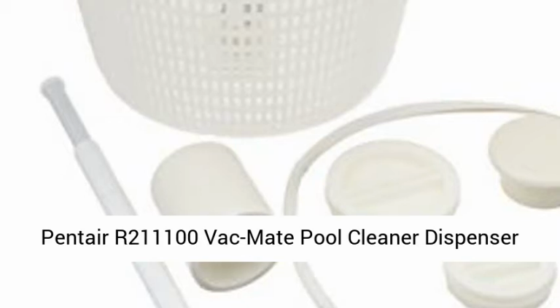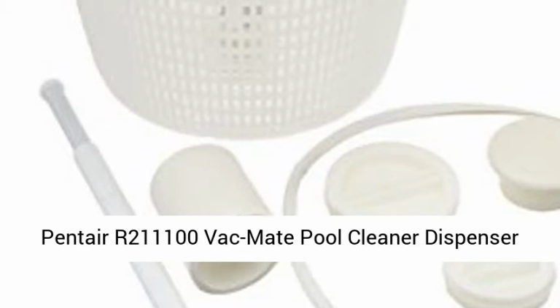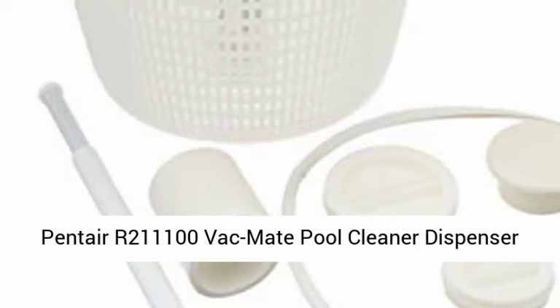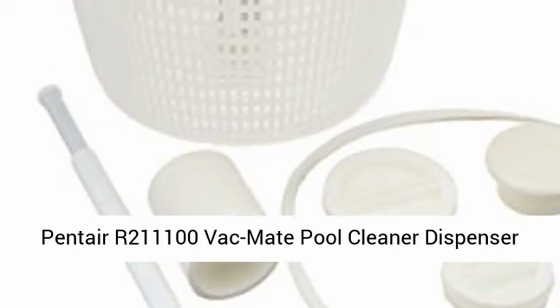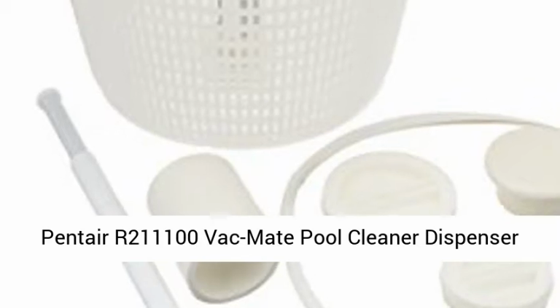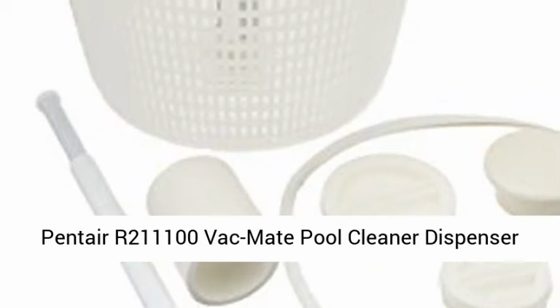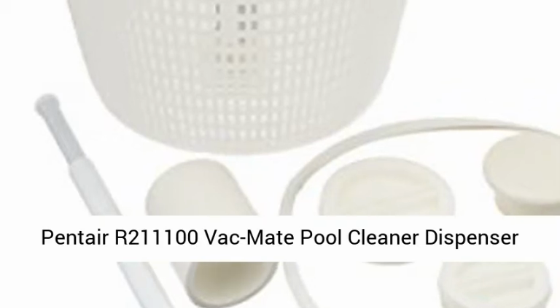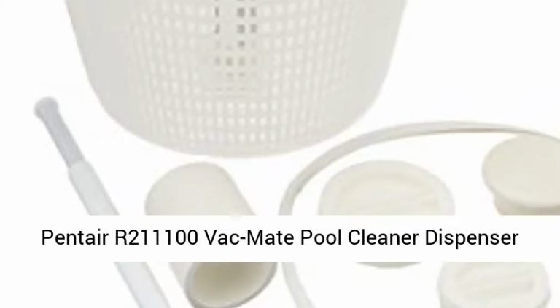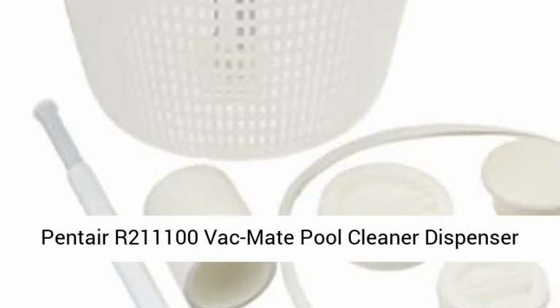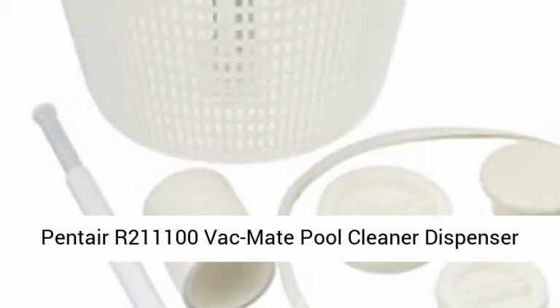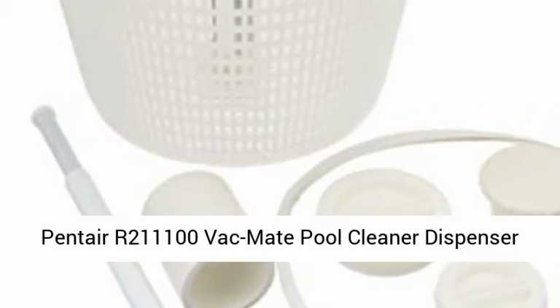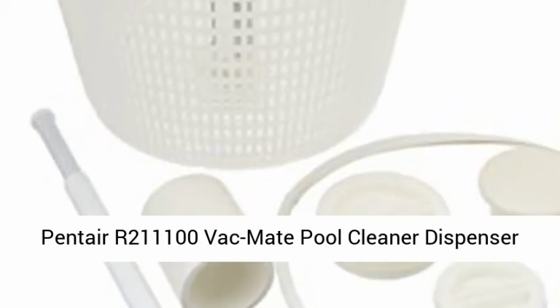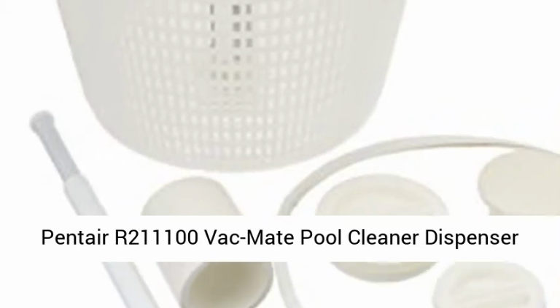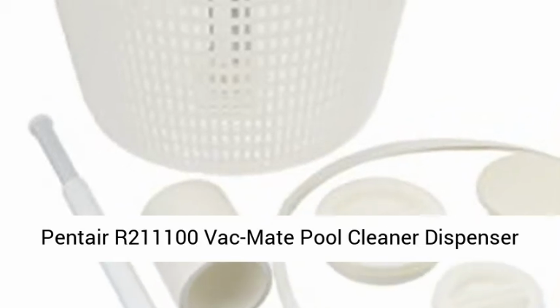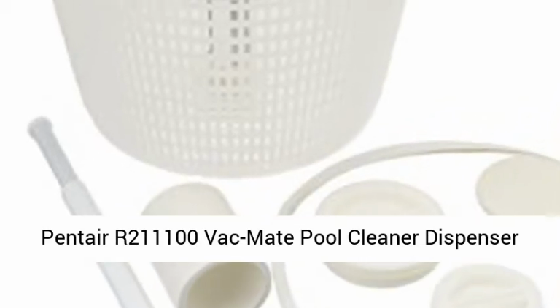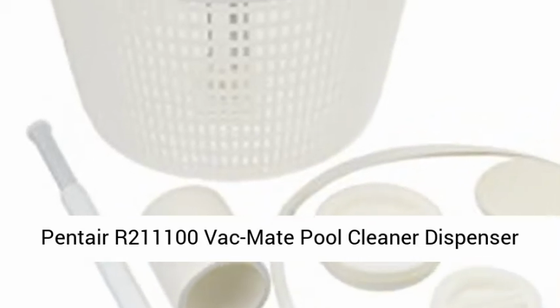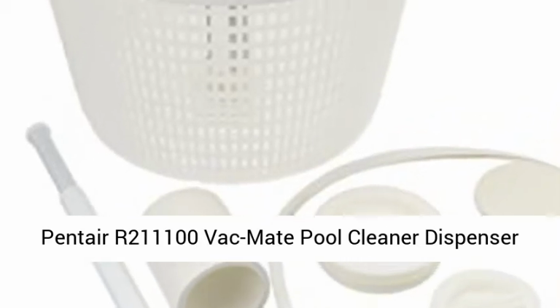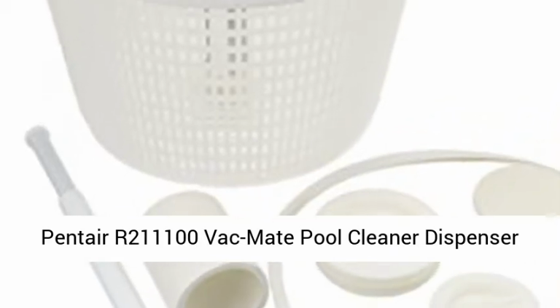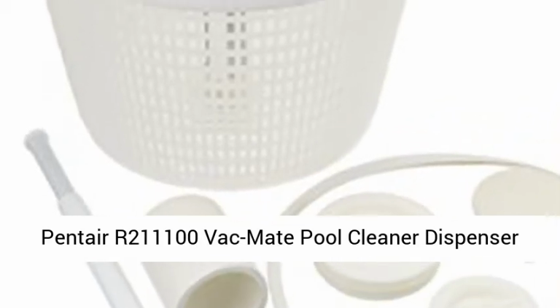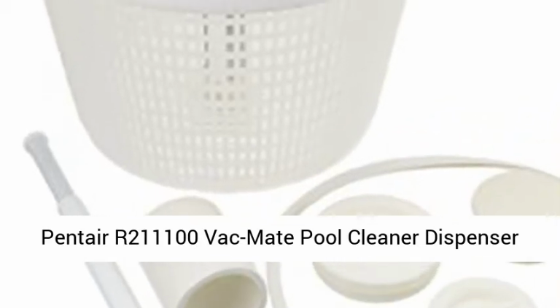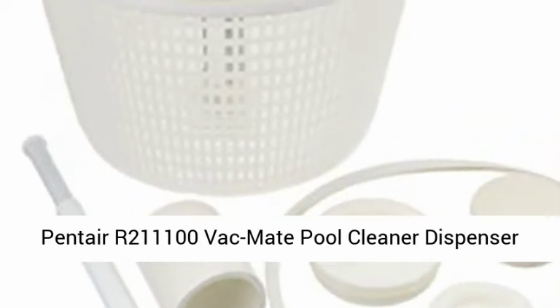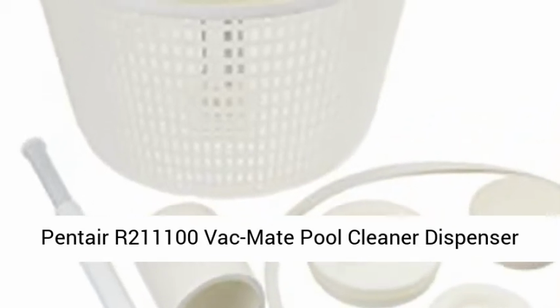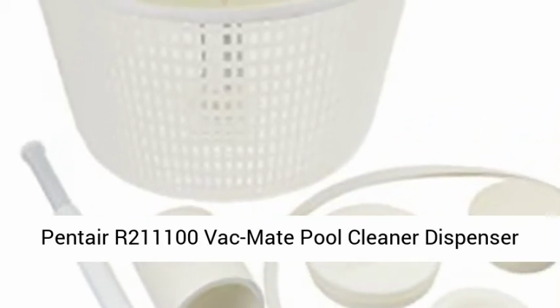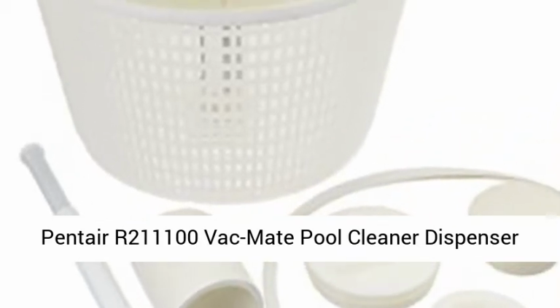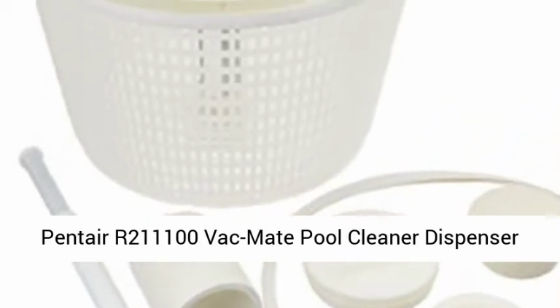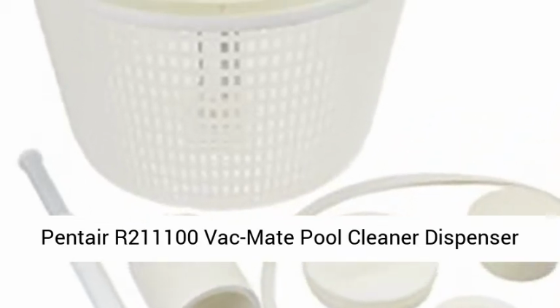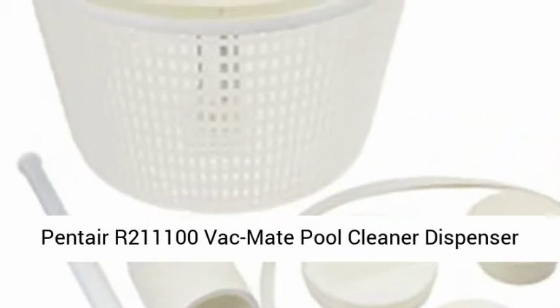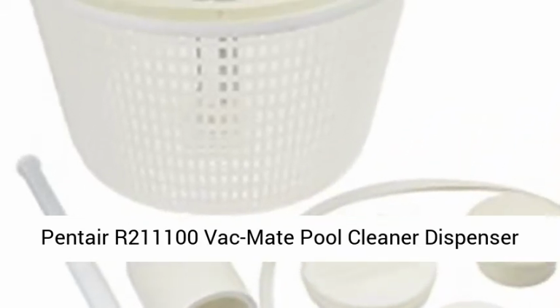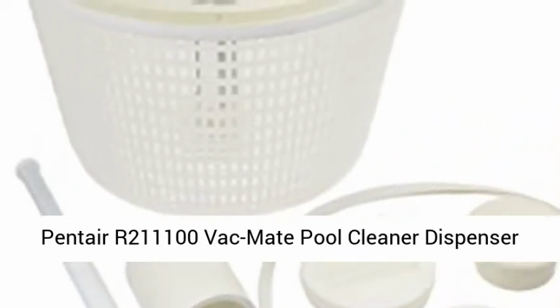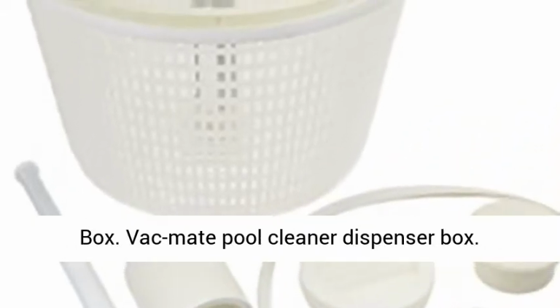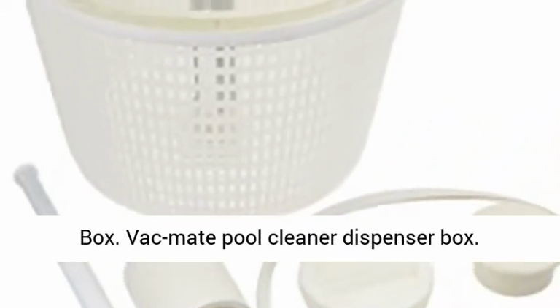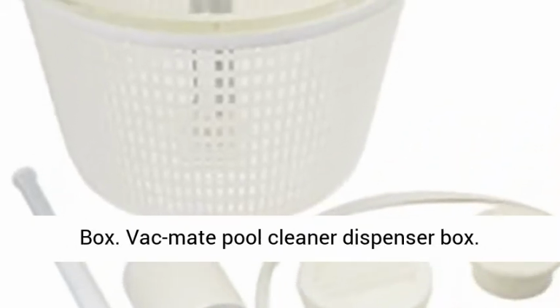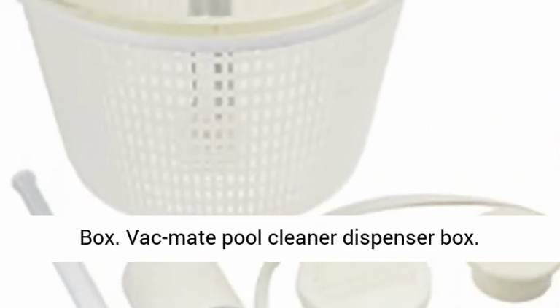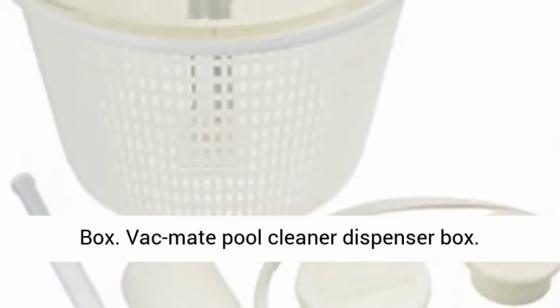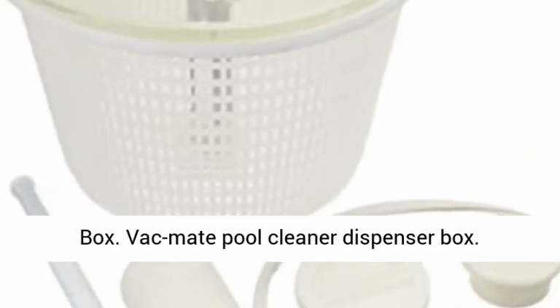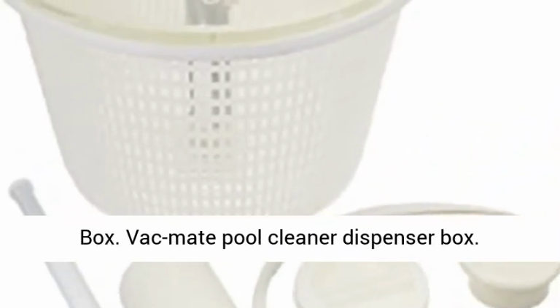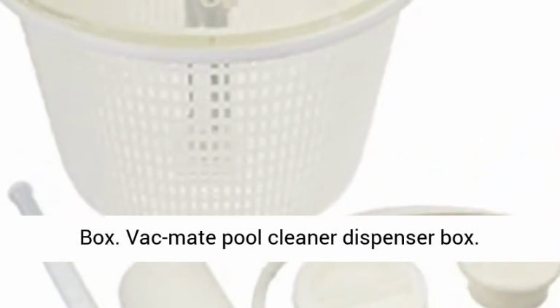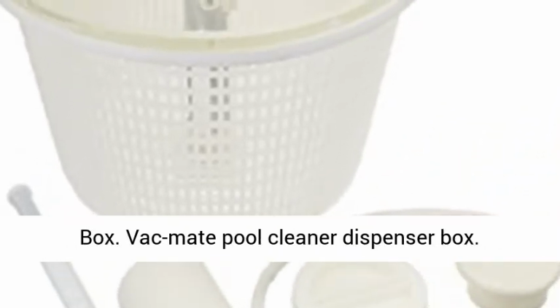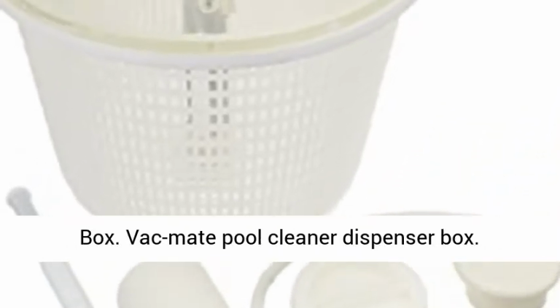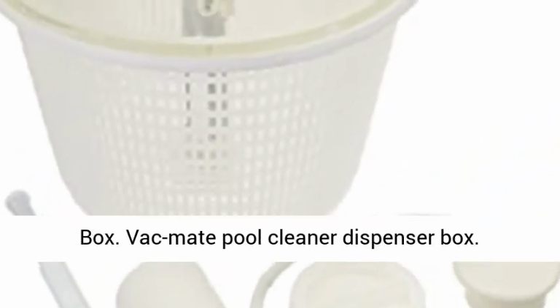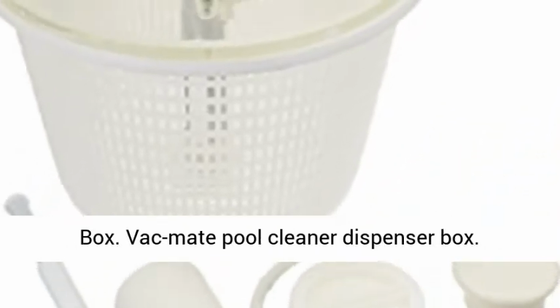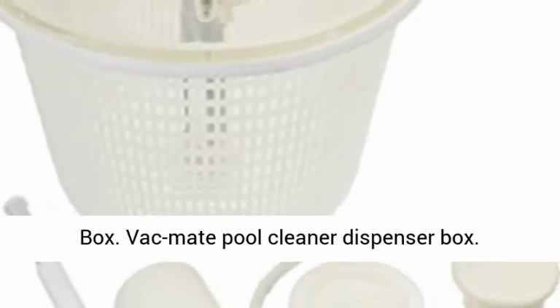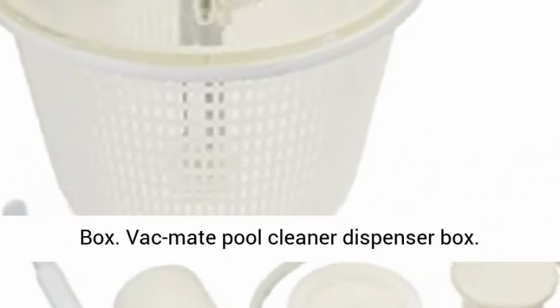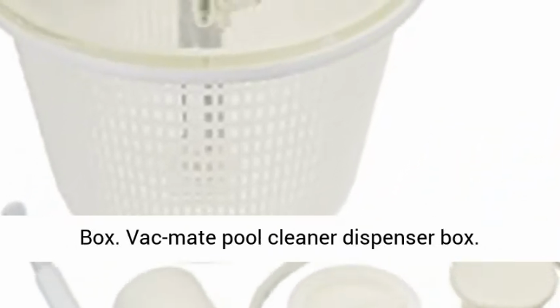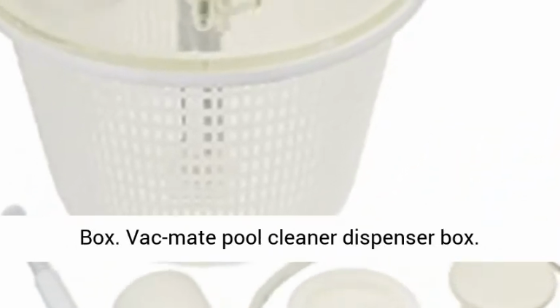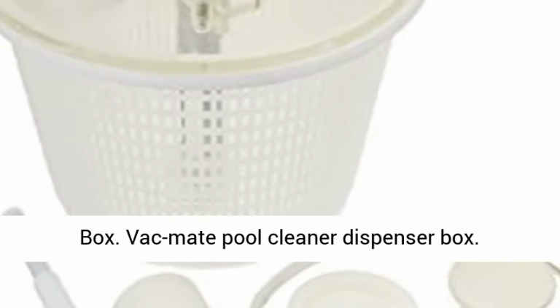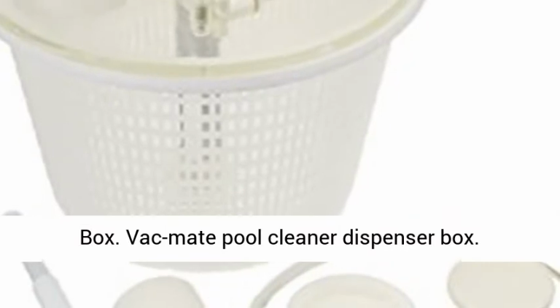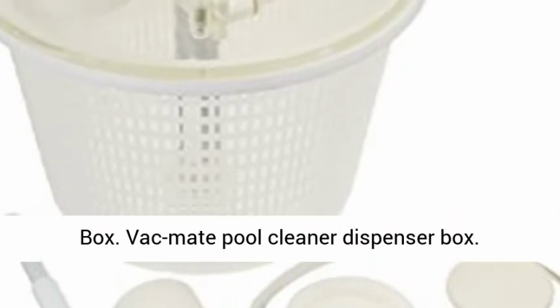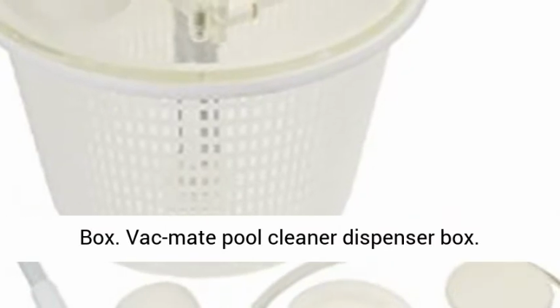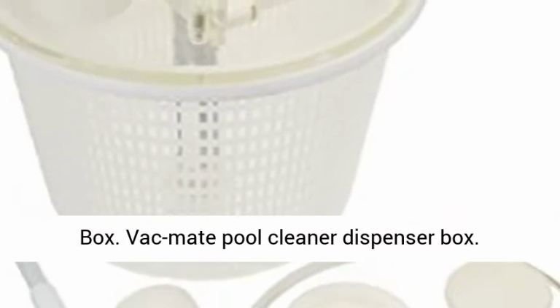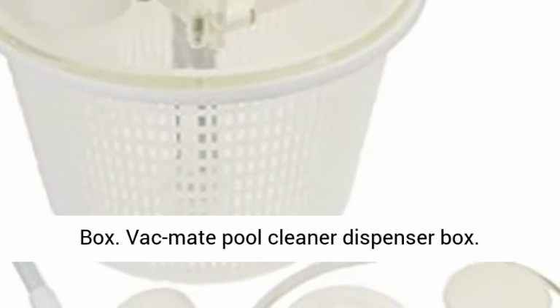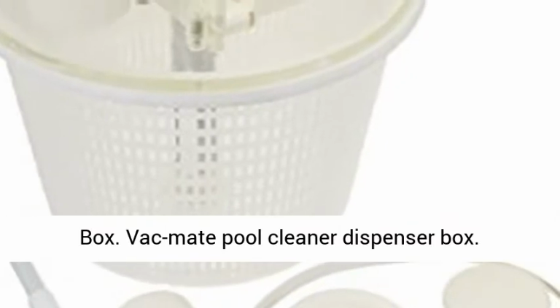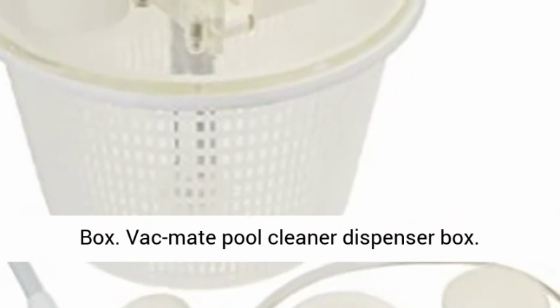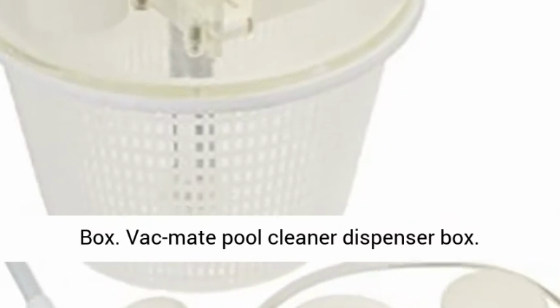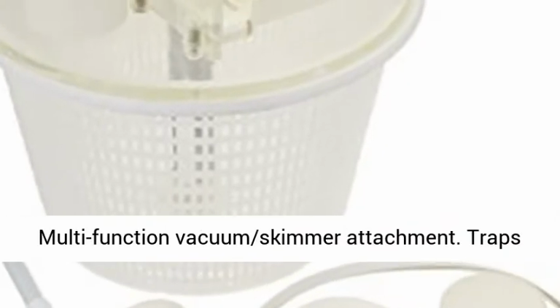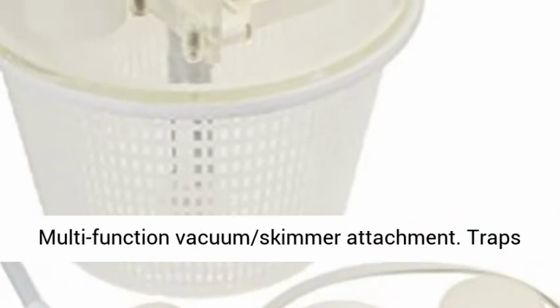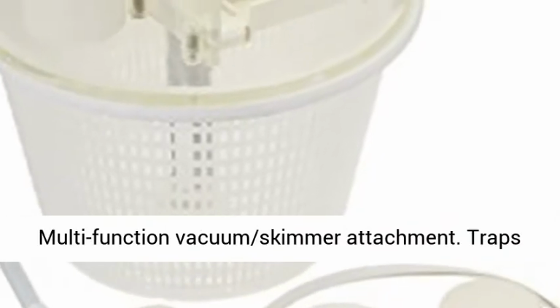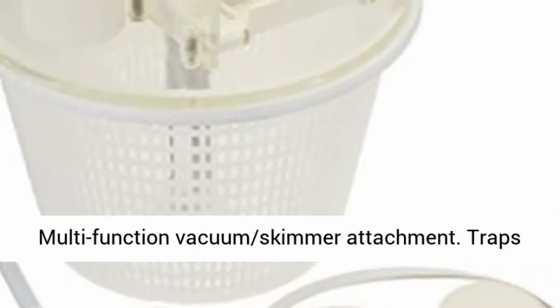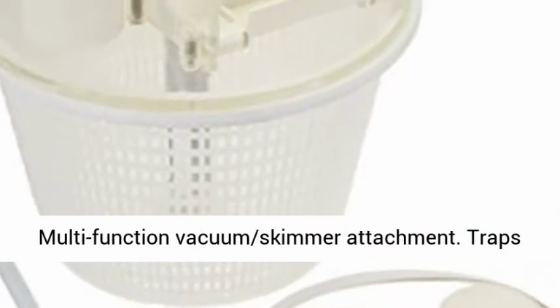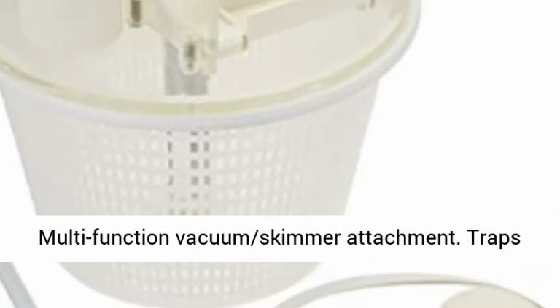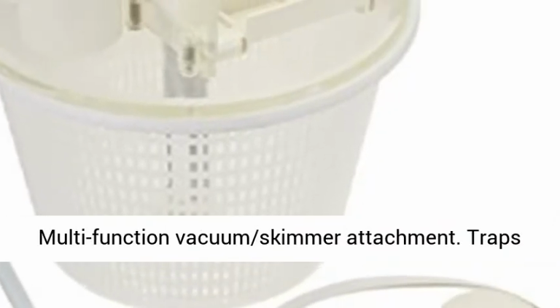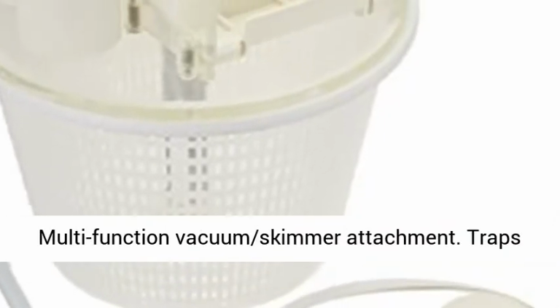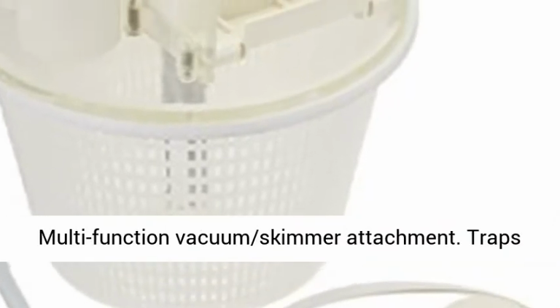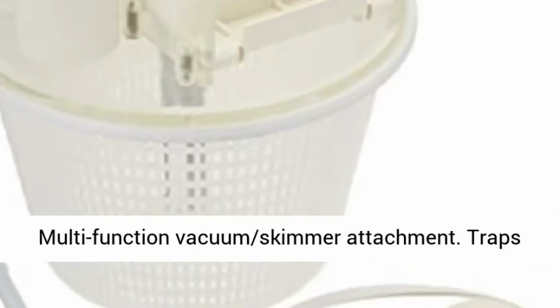Penta R211,100 VacMate Pool Cleaner Dispenser Box.